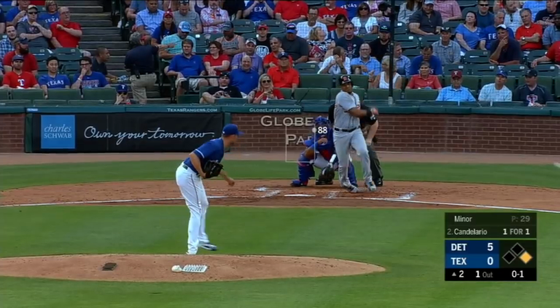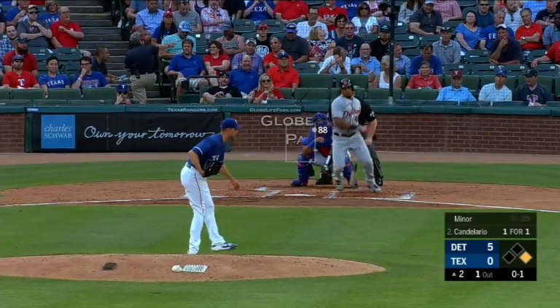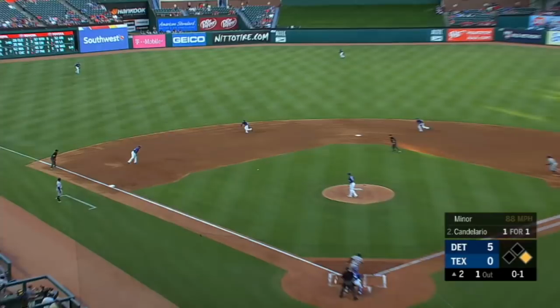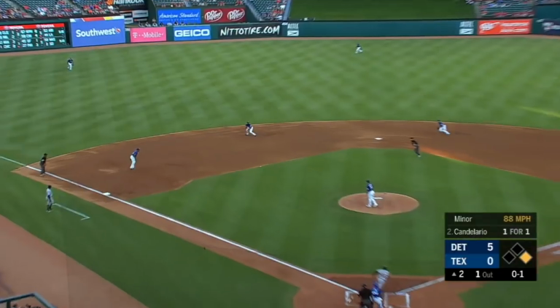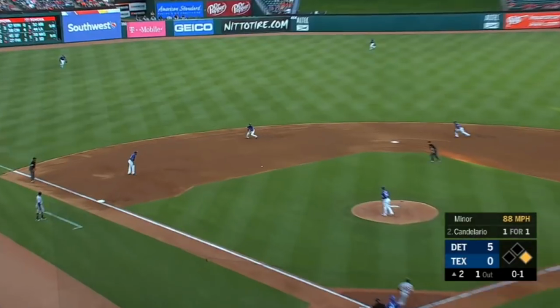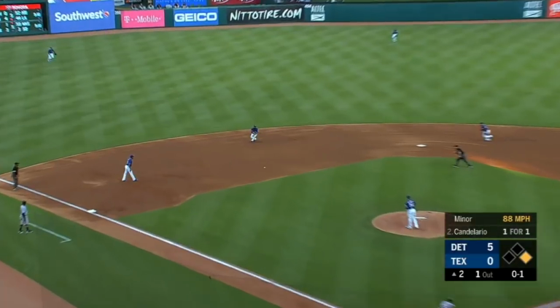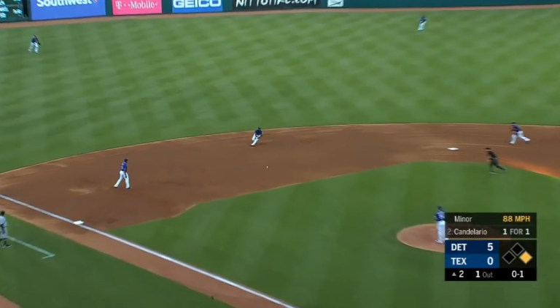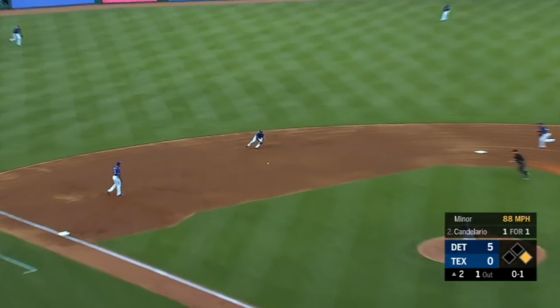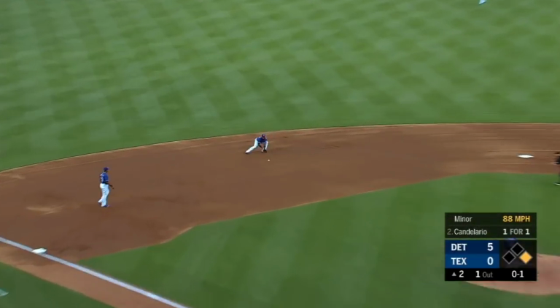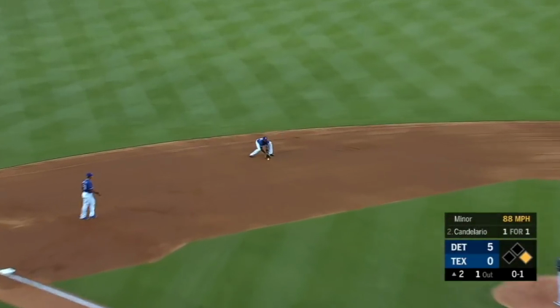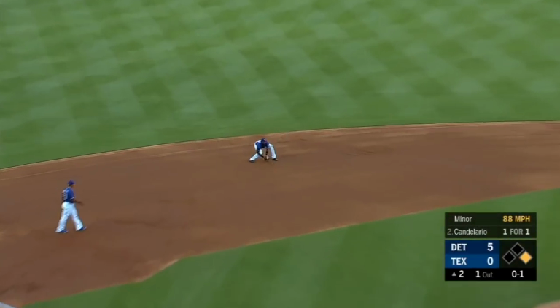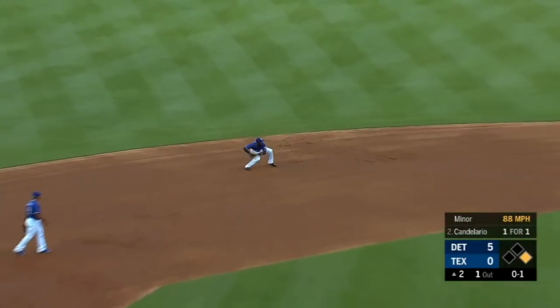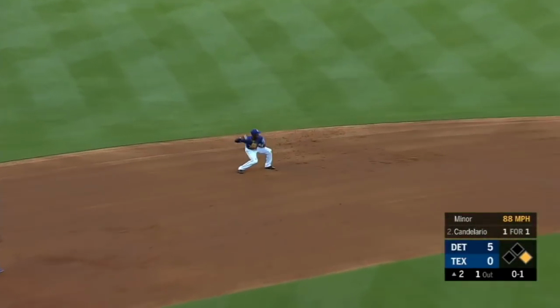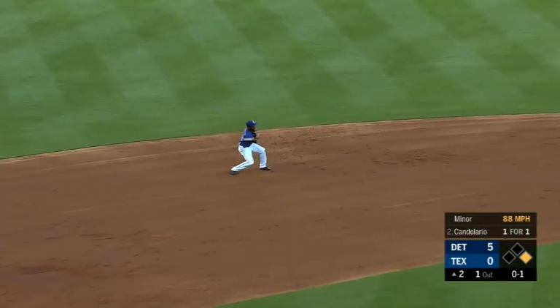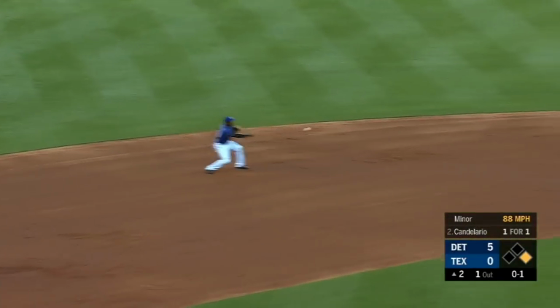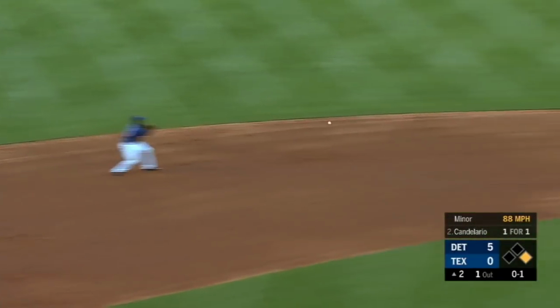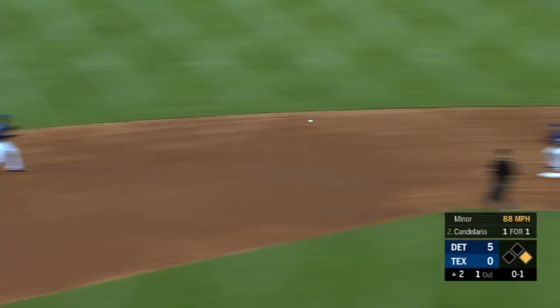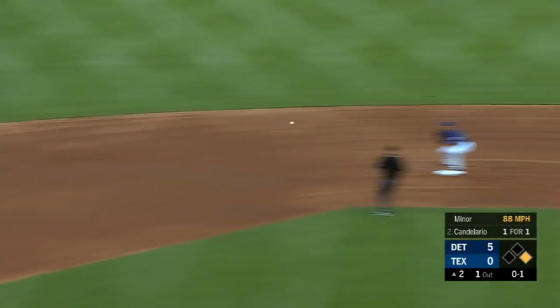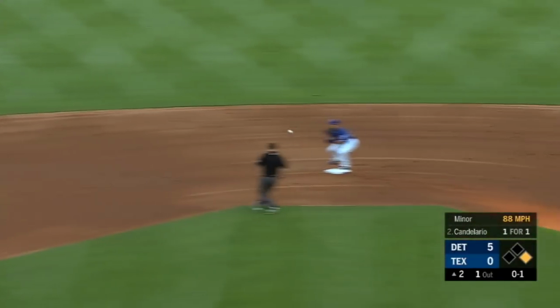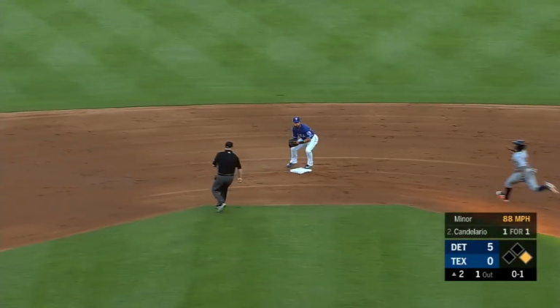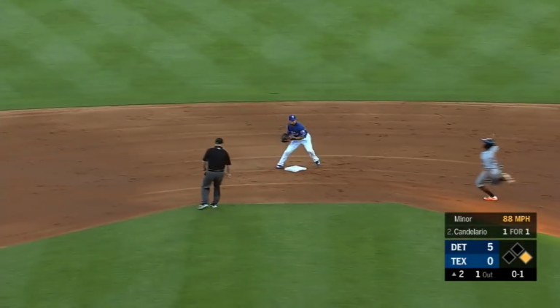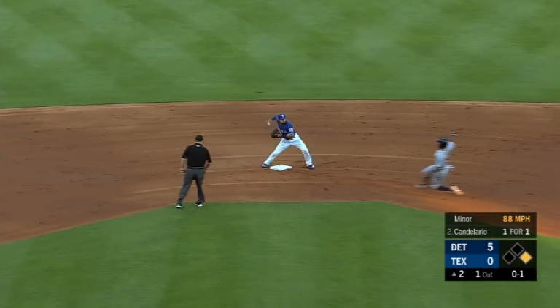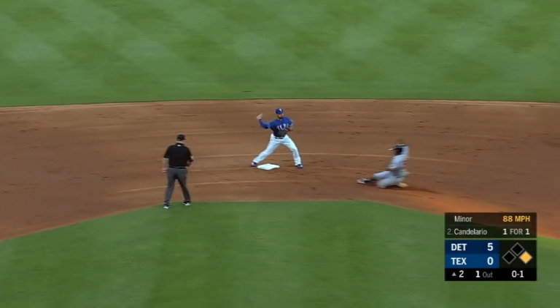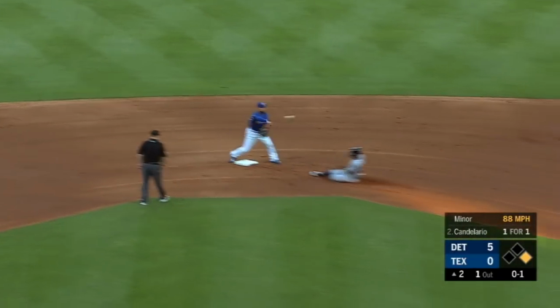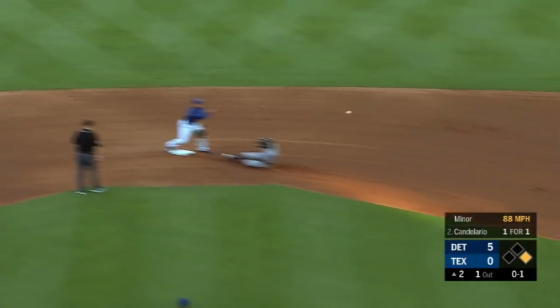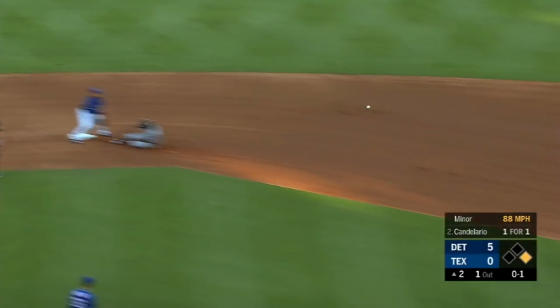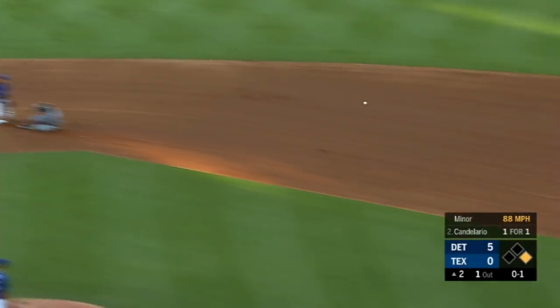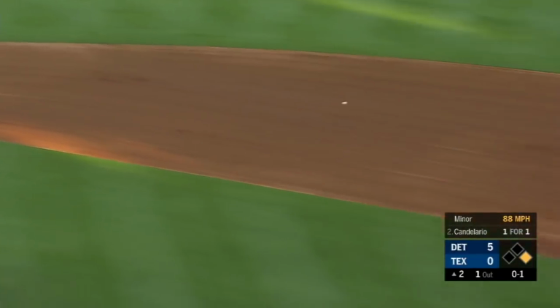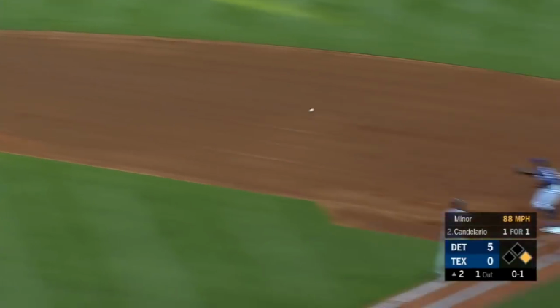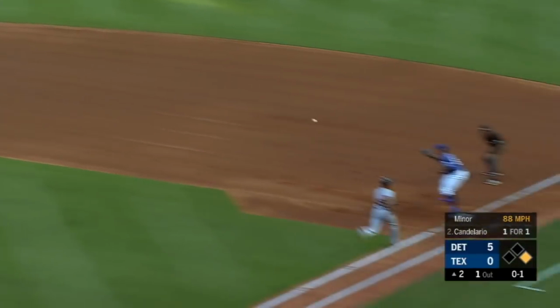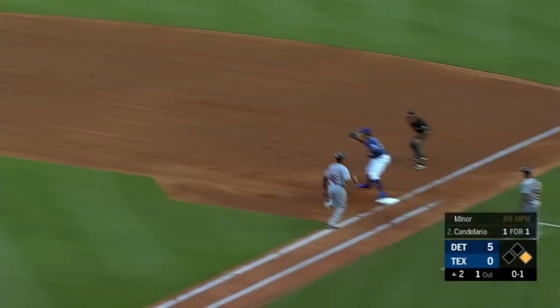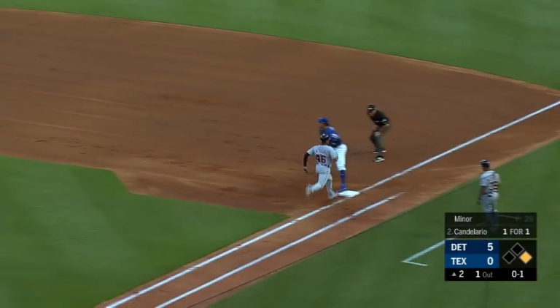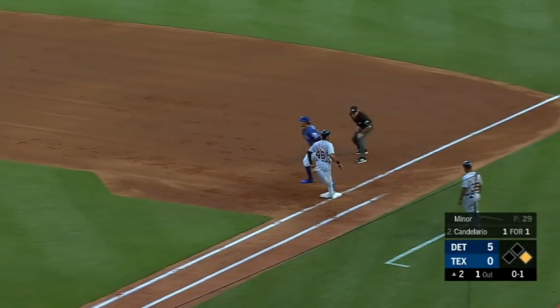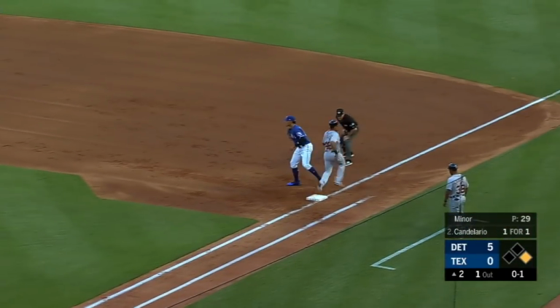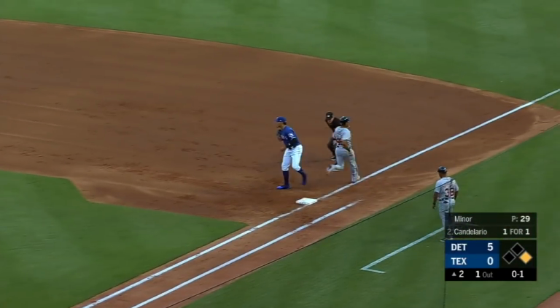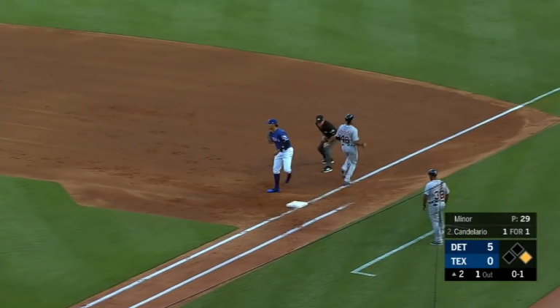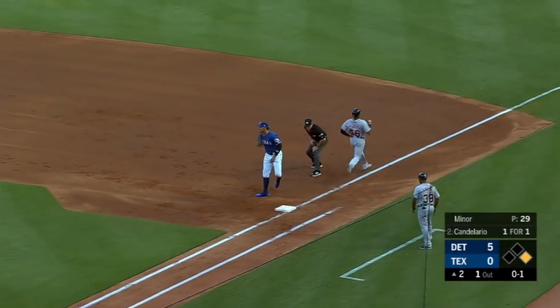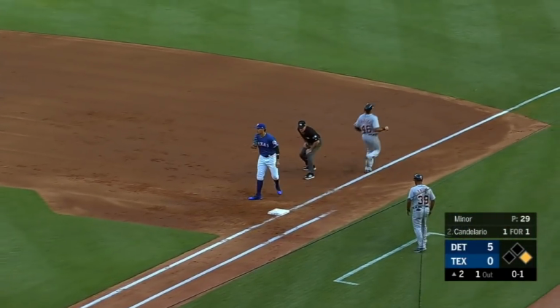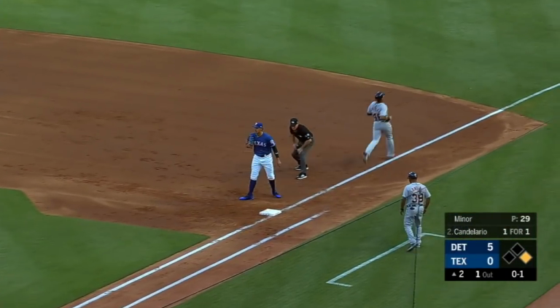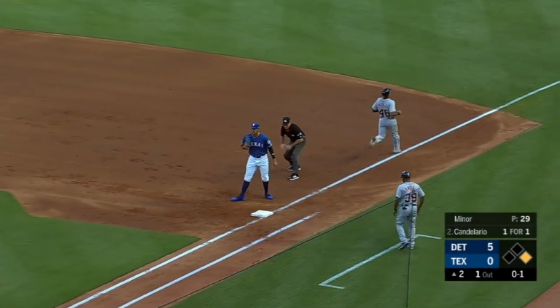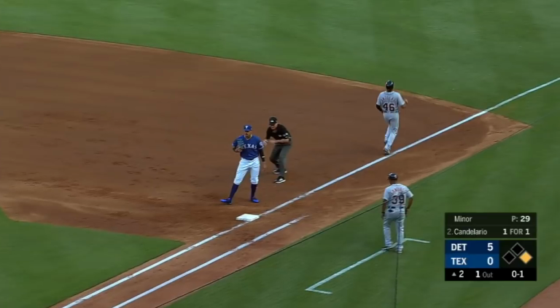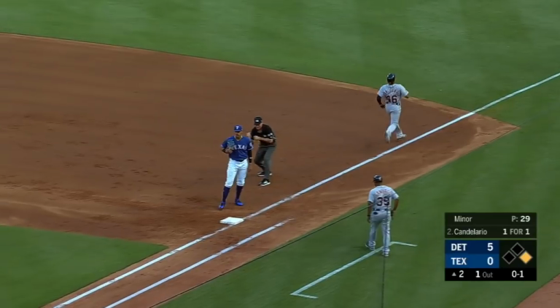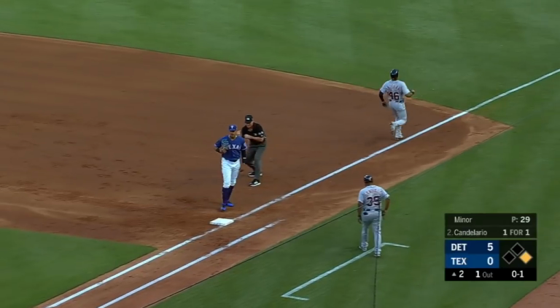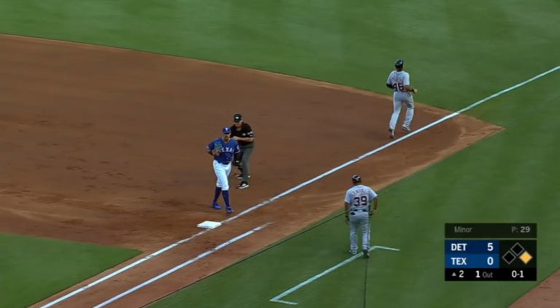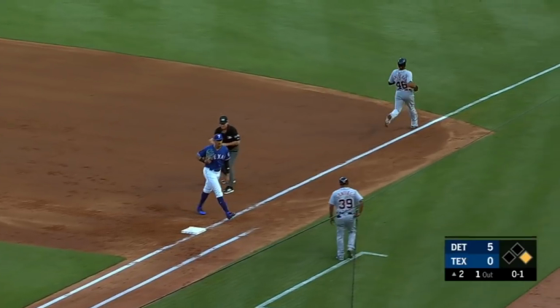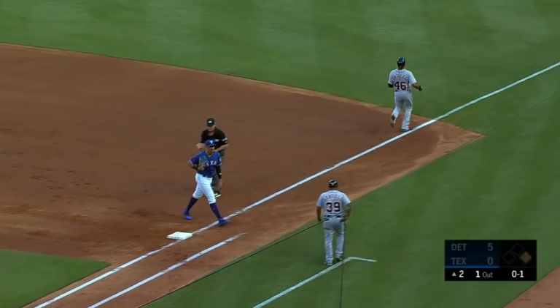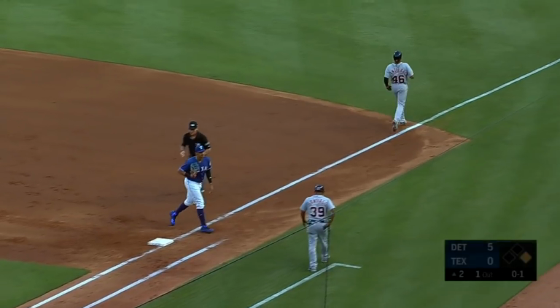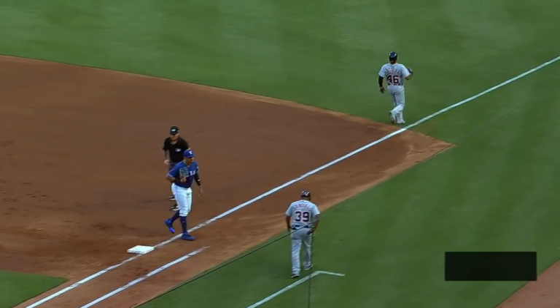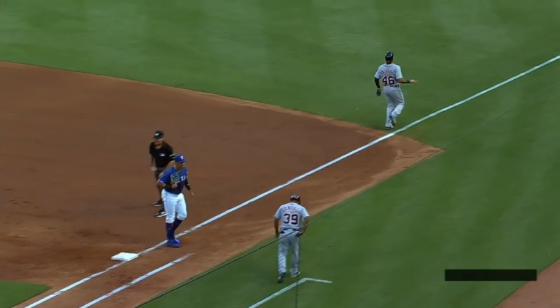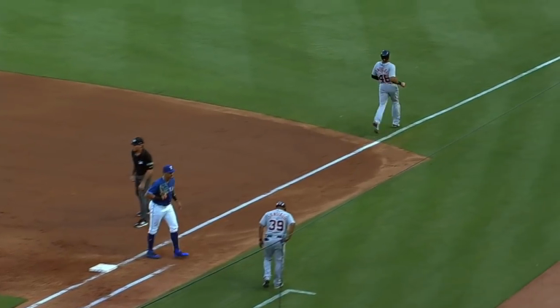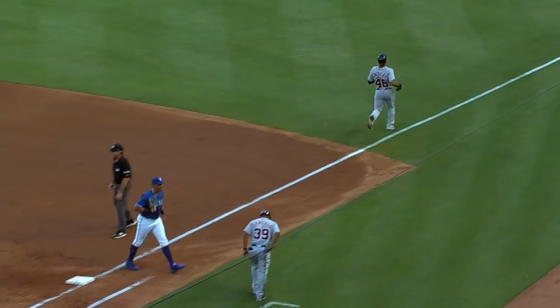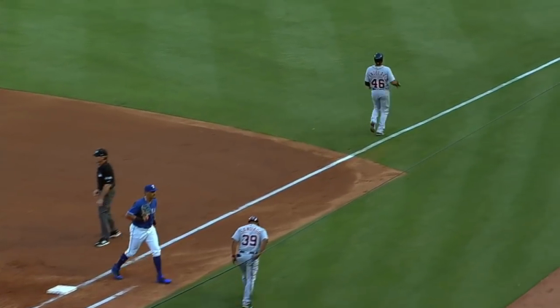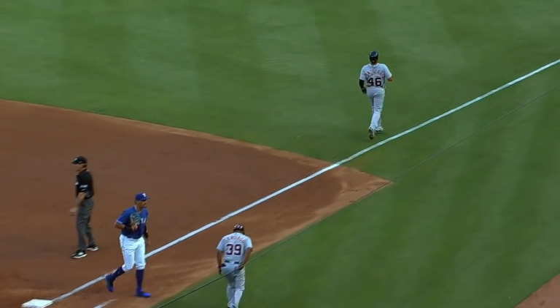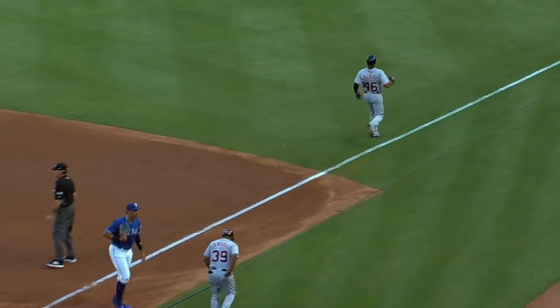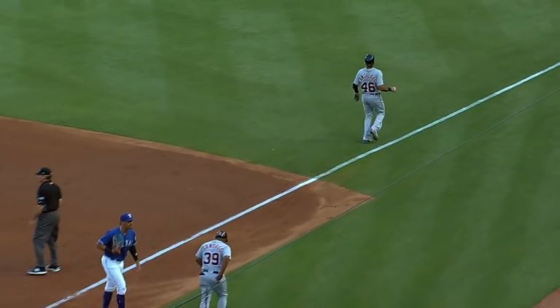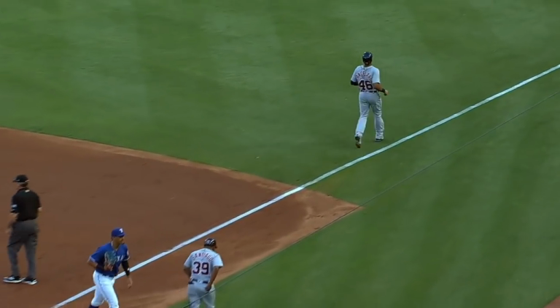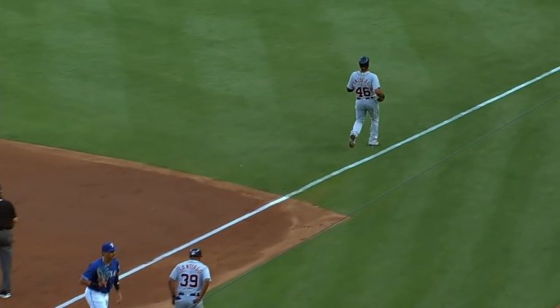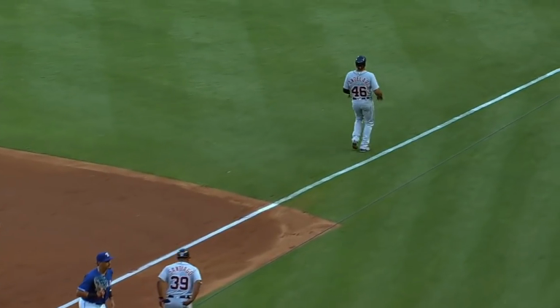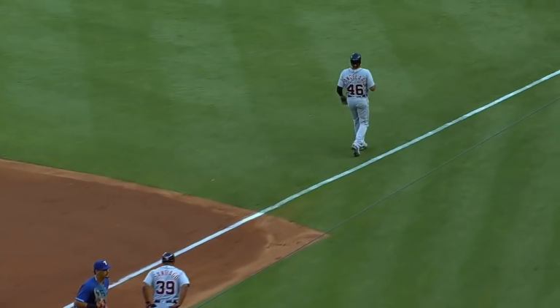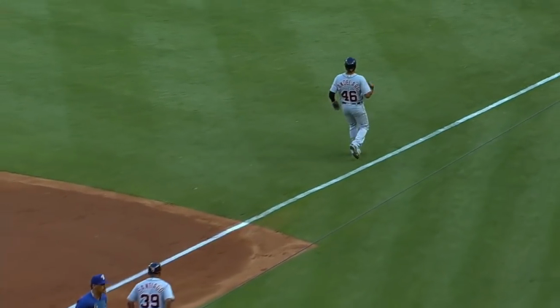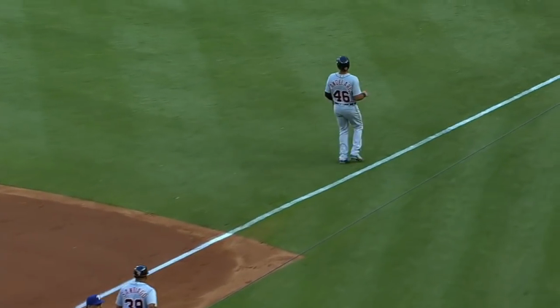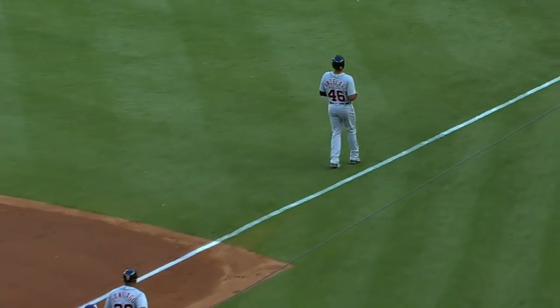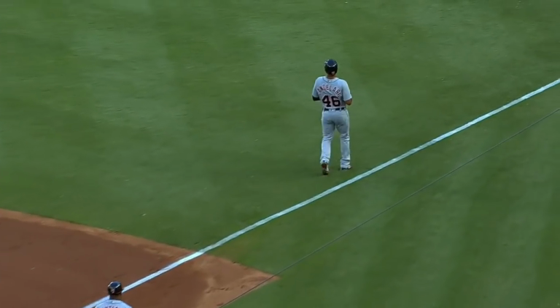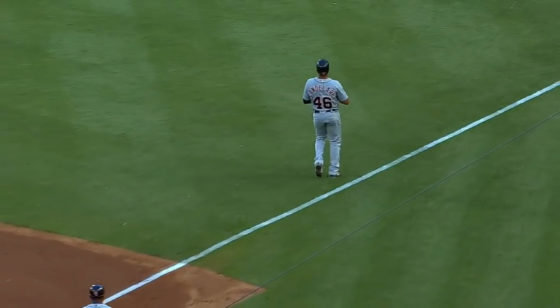Ground ball to shortstop — Profar will go to second for one, Kiner-Falefa has all kinds of time to turn it, and there's your double play. 6-4-3.